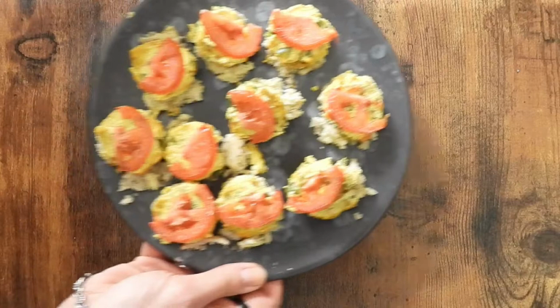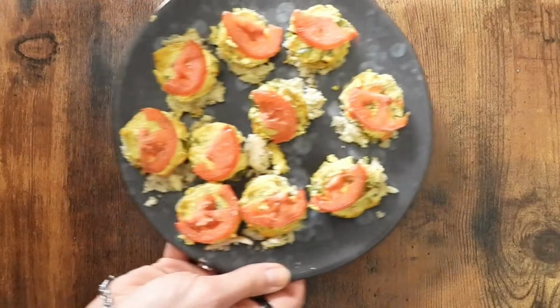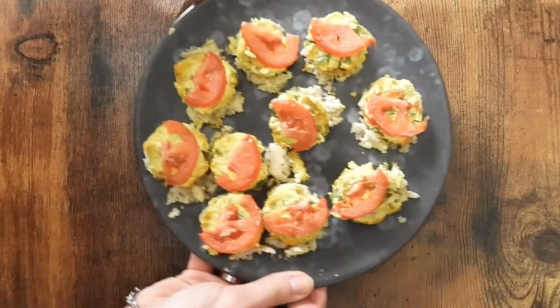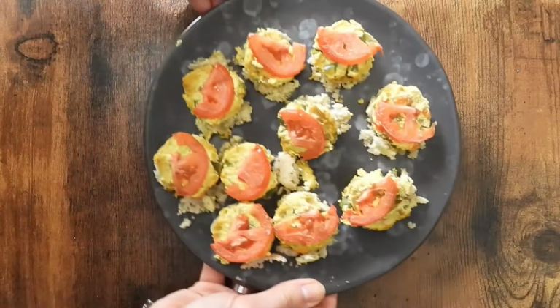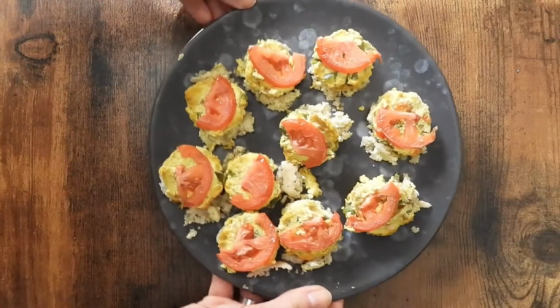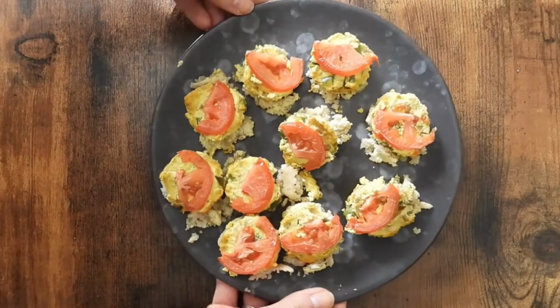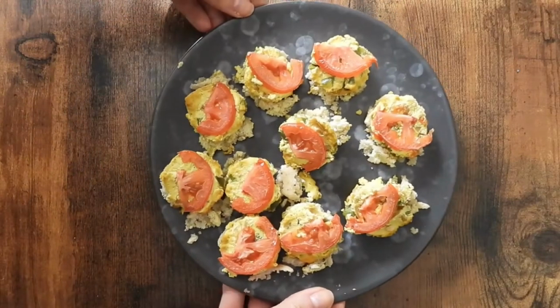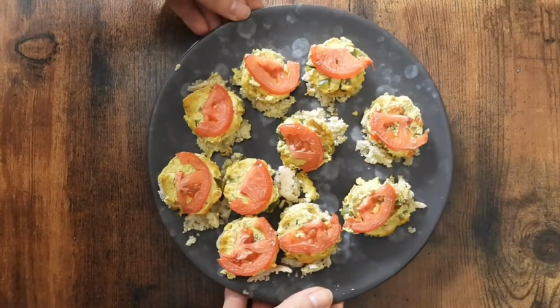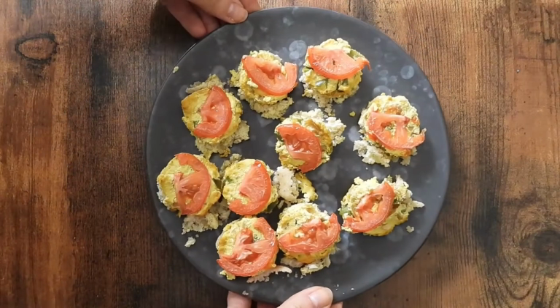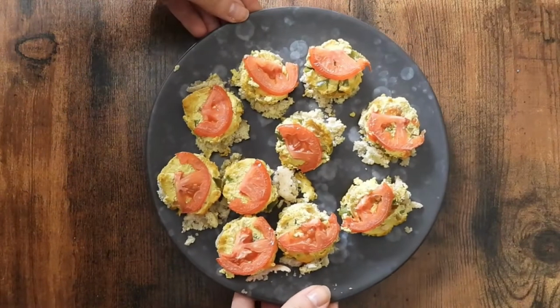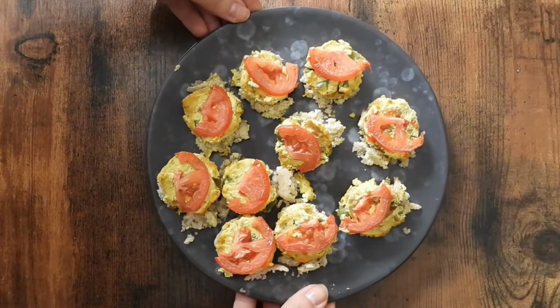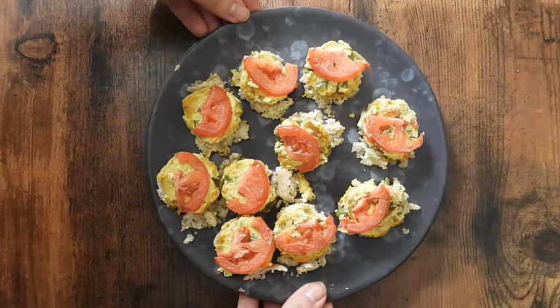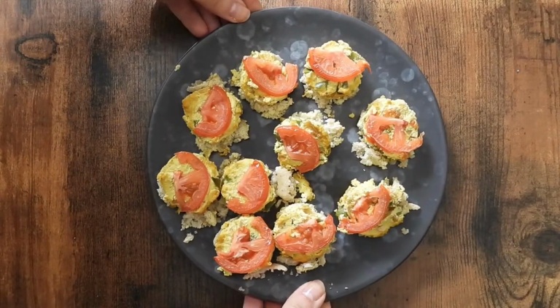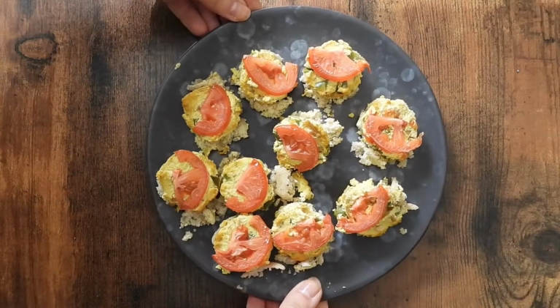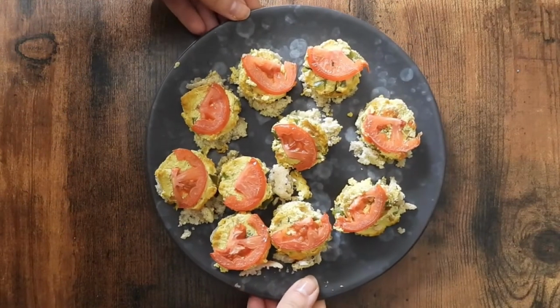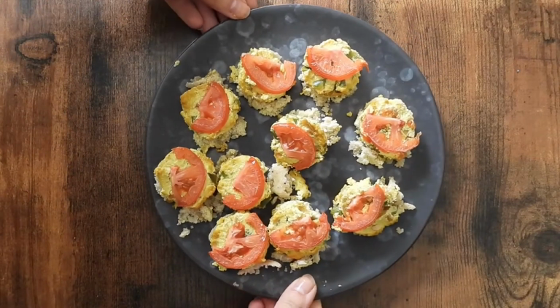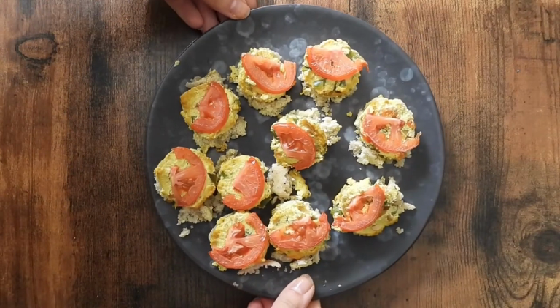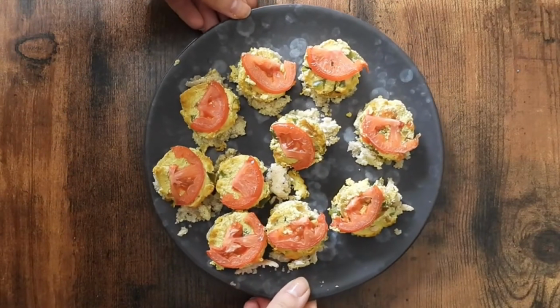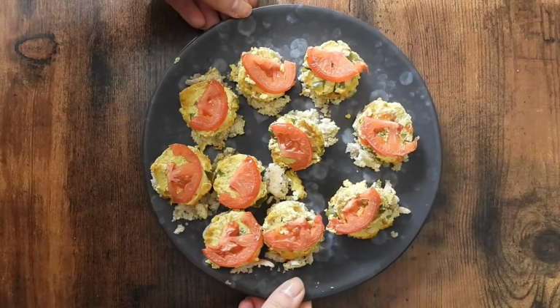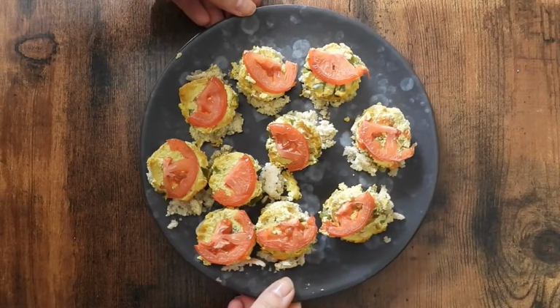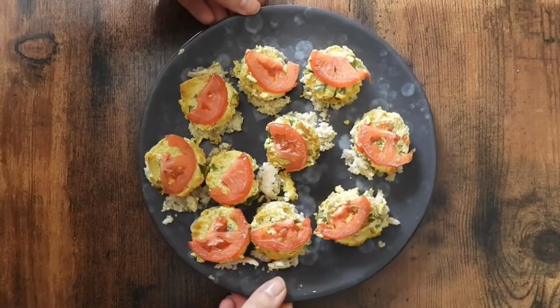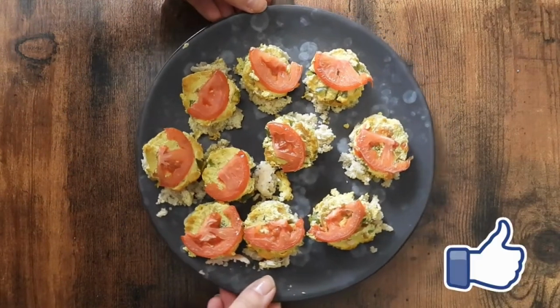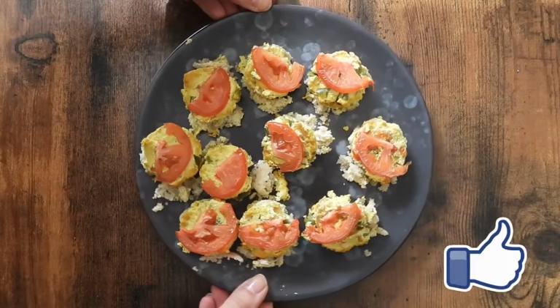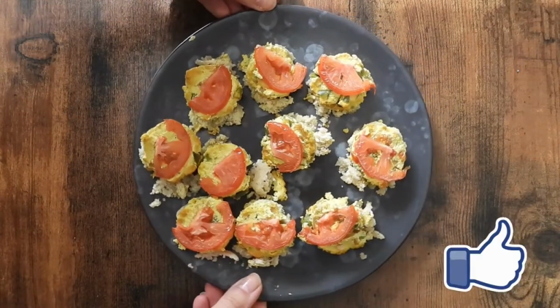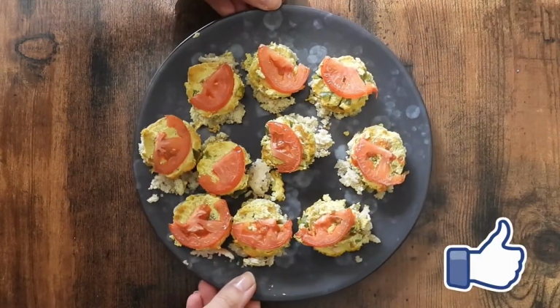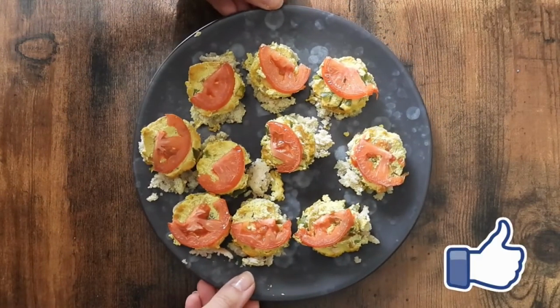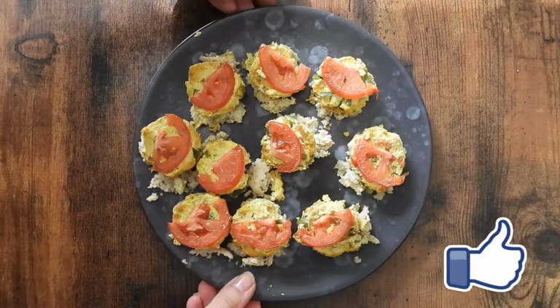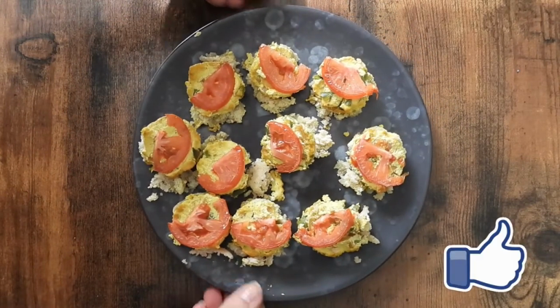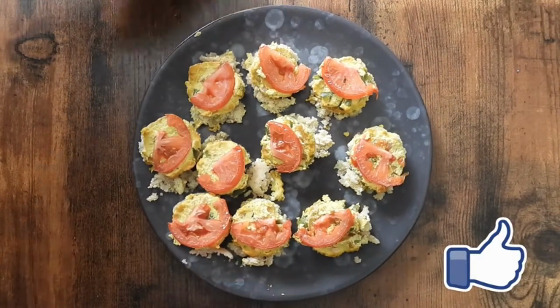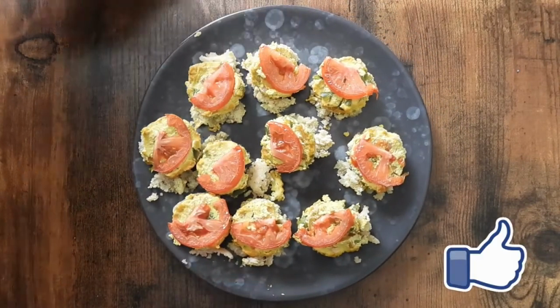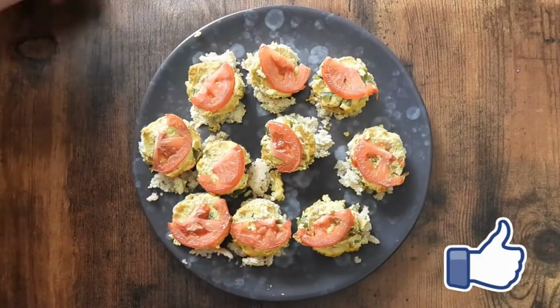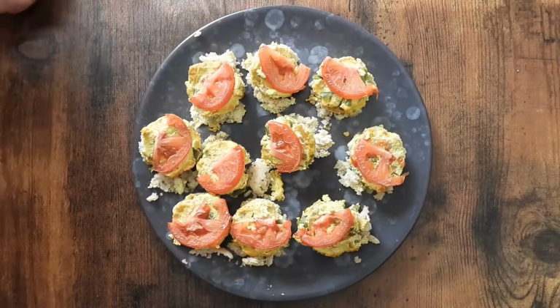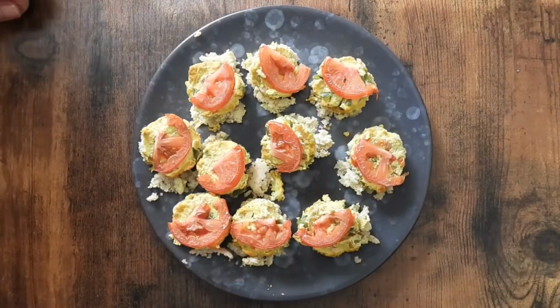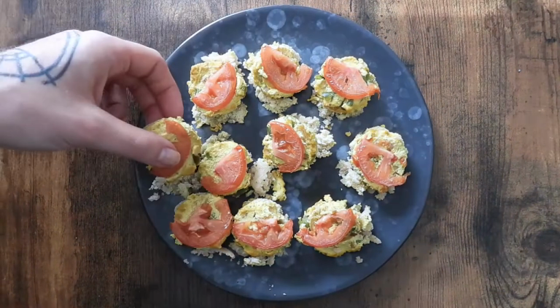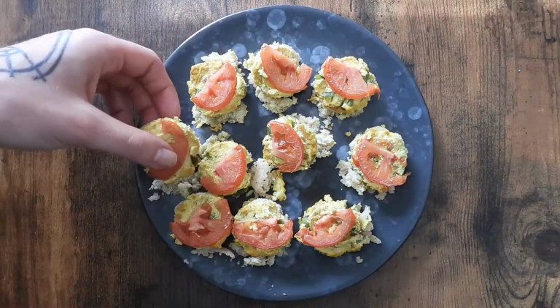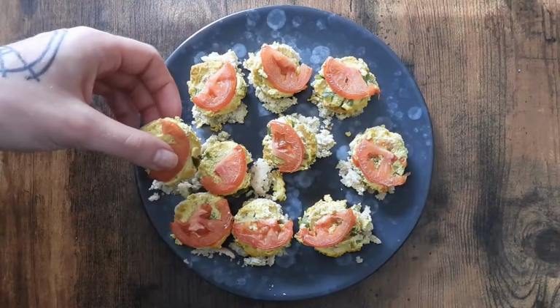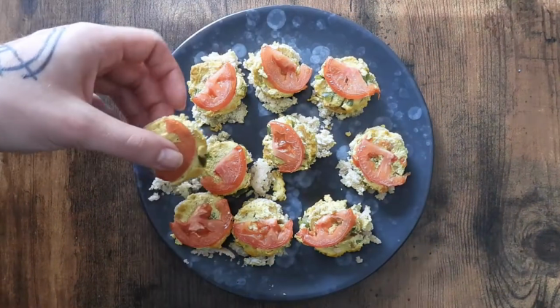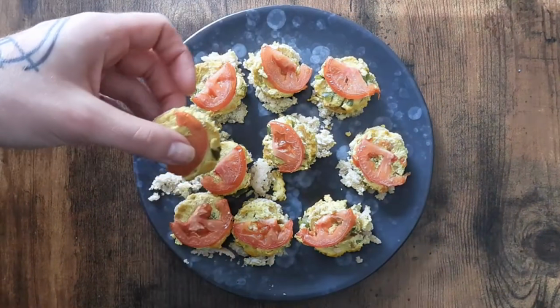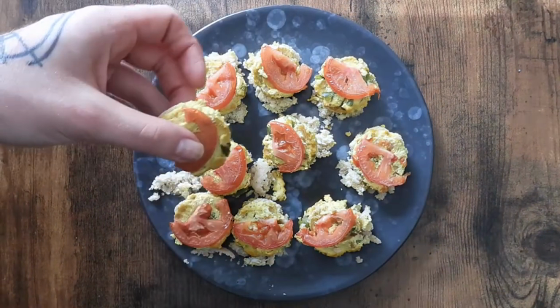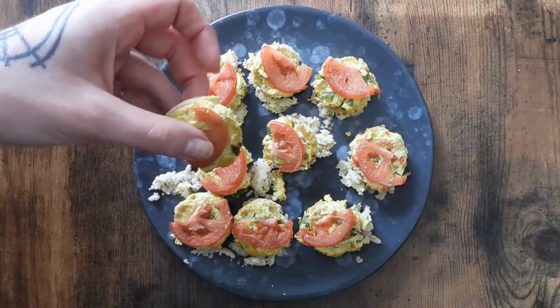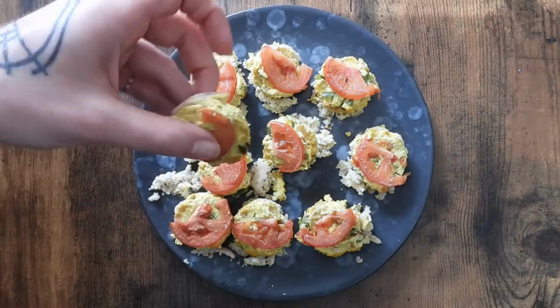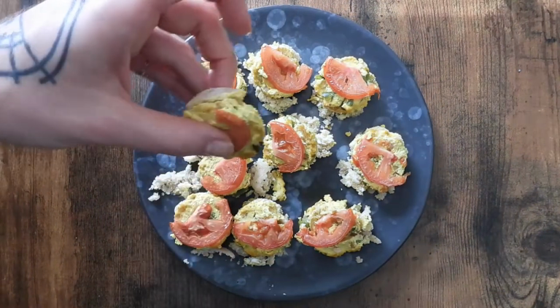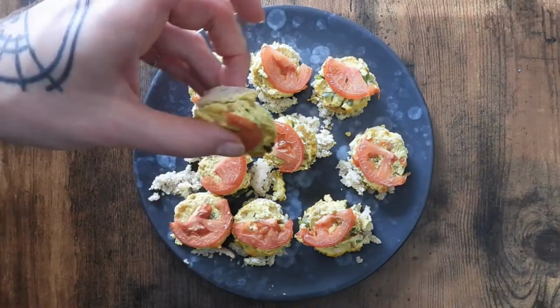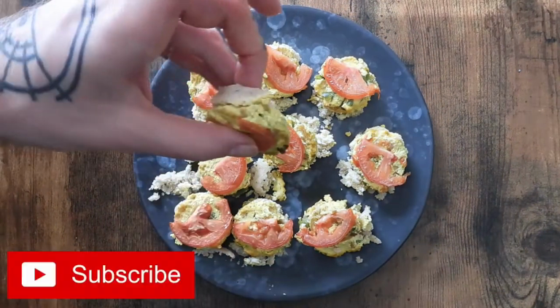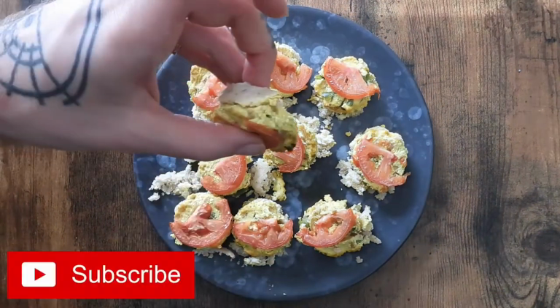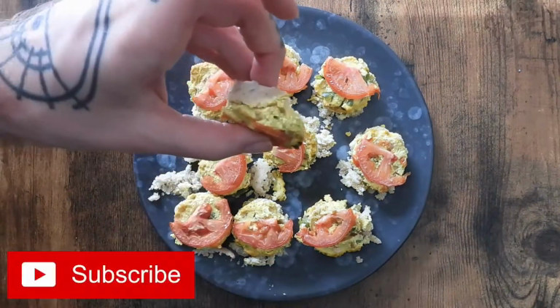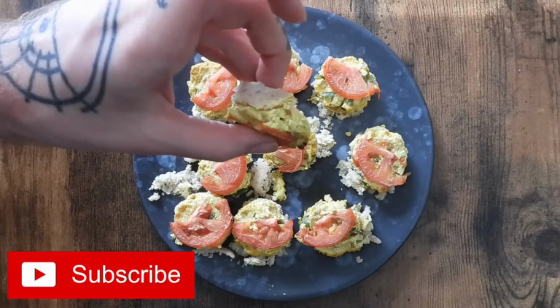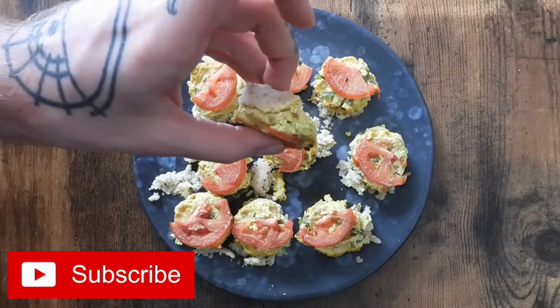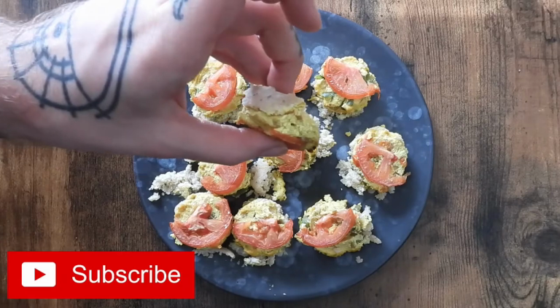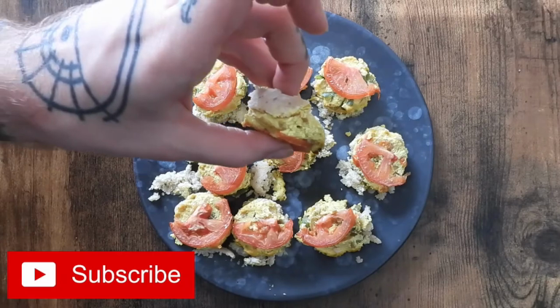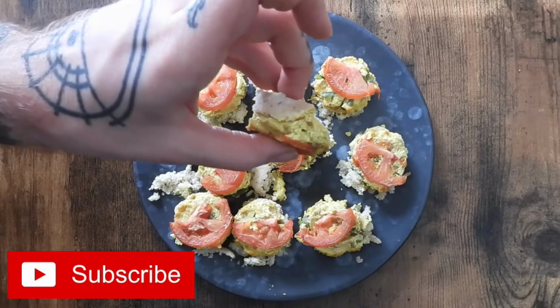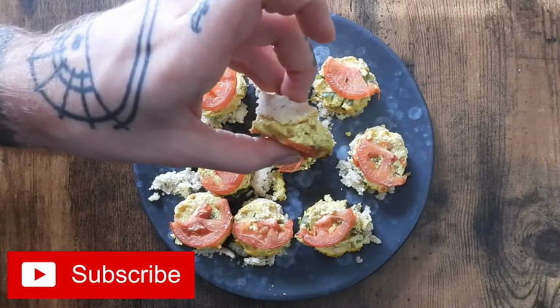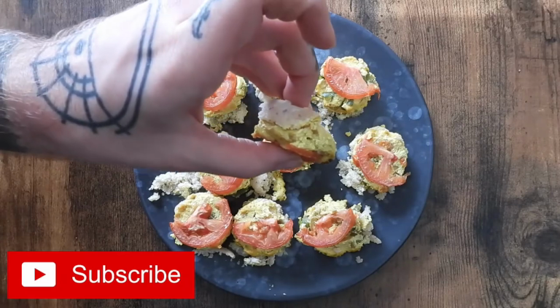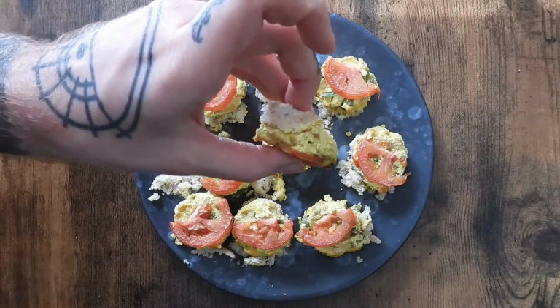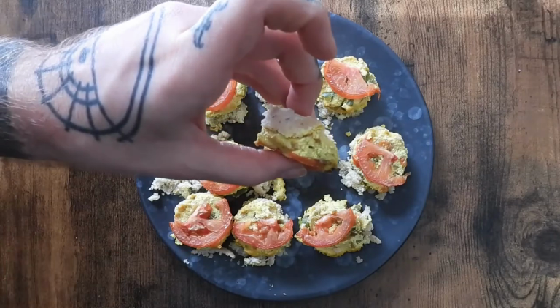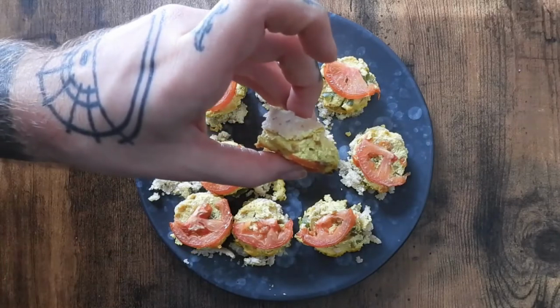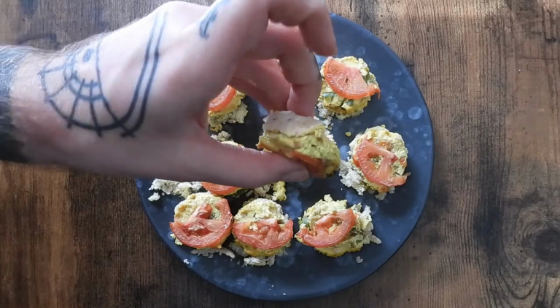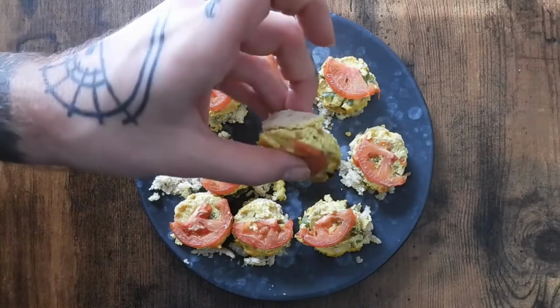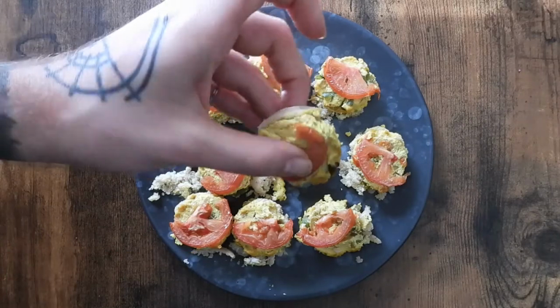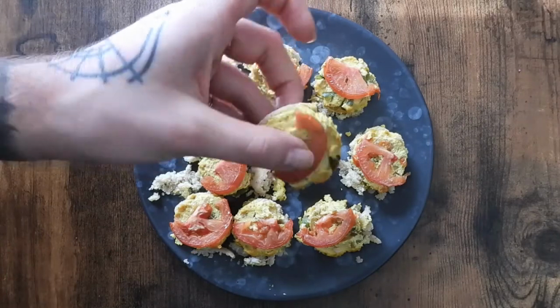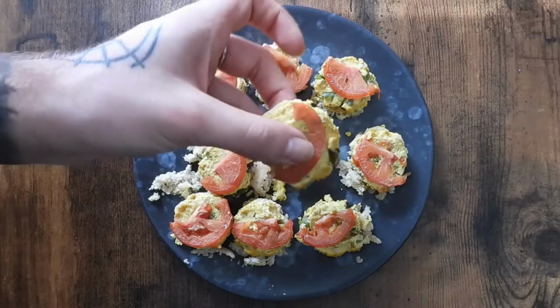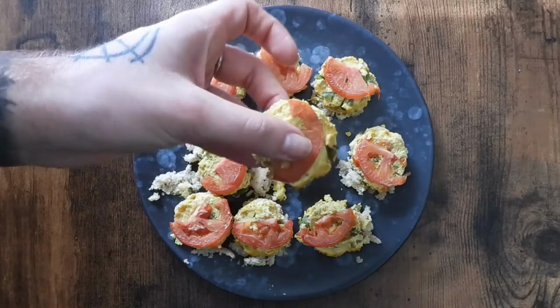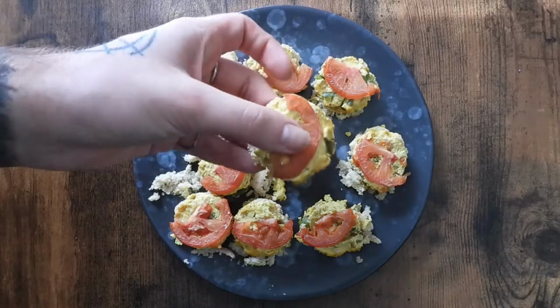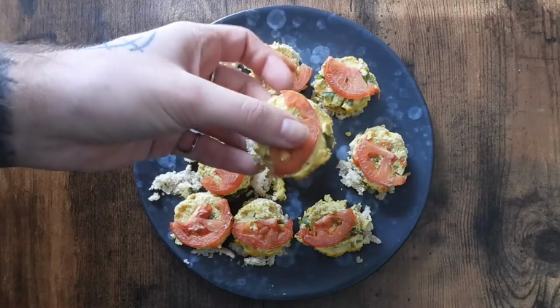Hey guys, today I am showing you my recipe for mini quiches, and you can very easily double this recipe to make one regular size quiche.